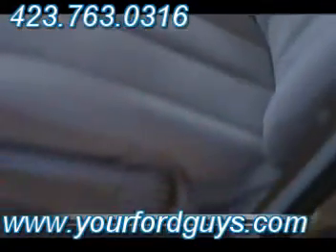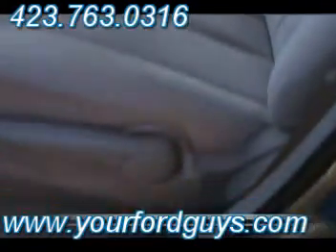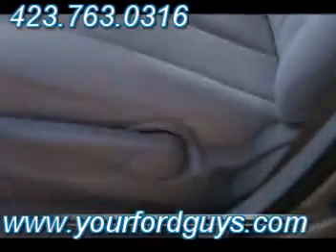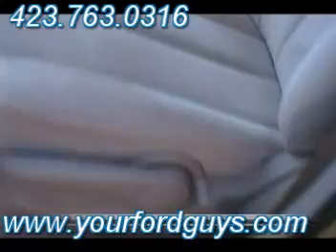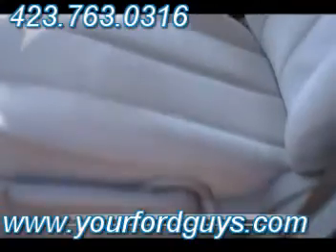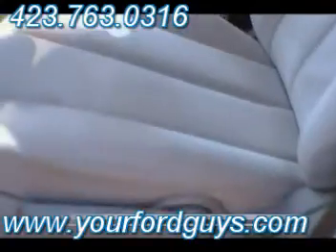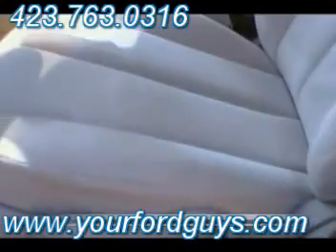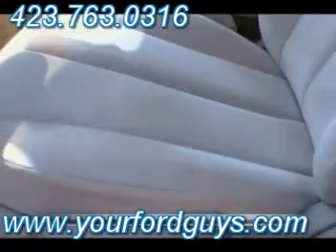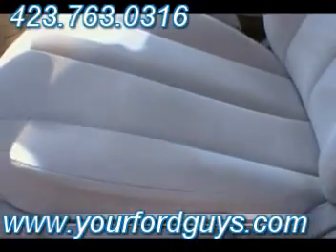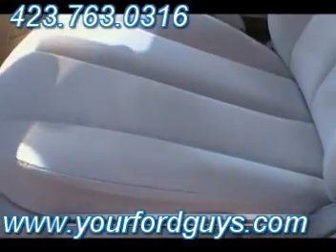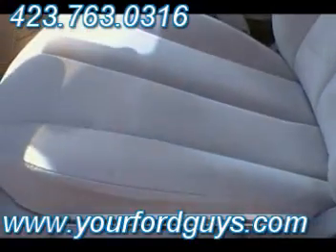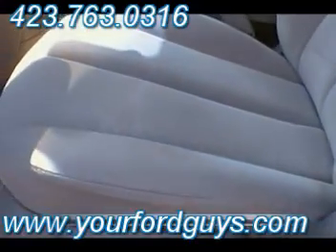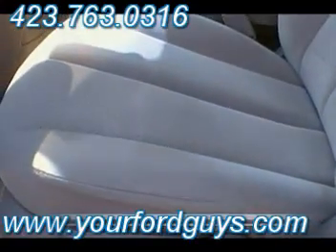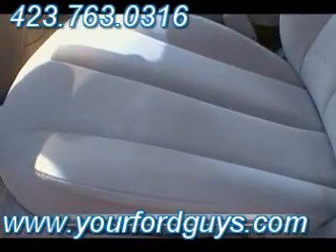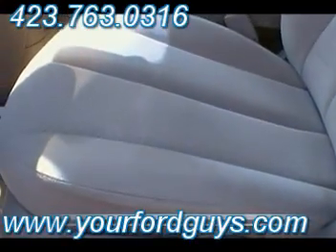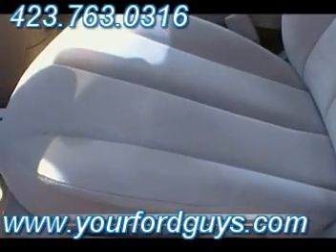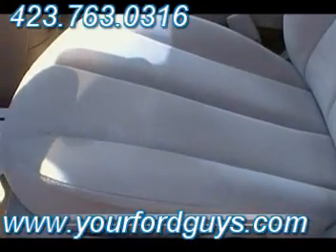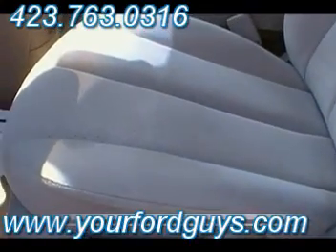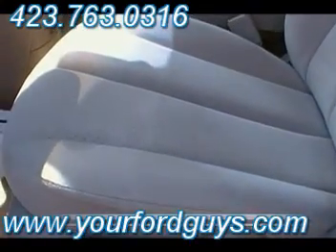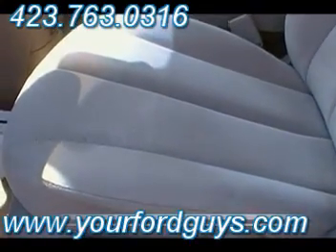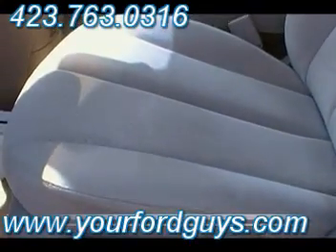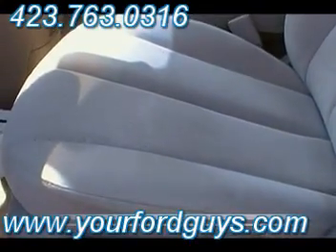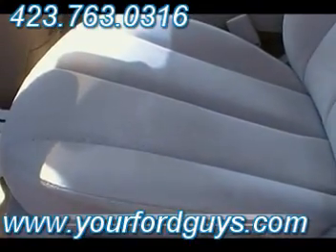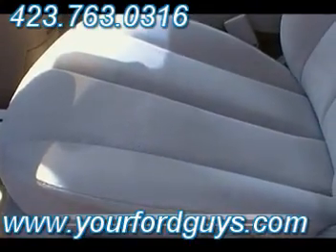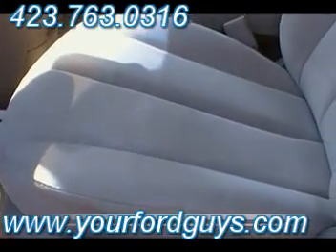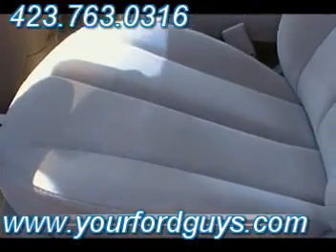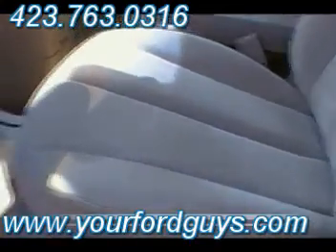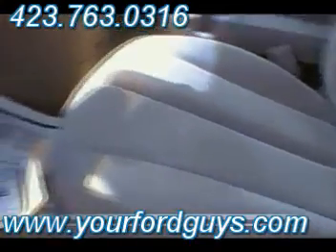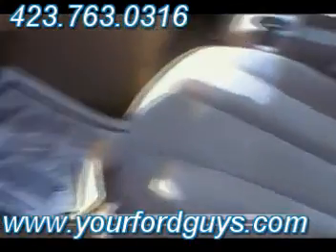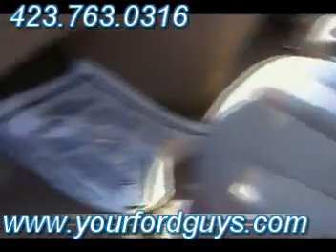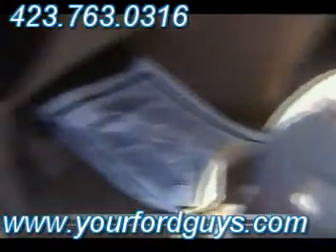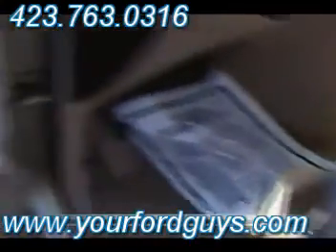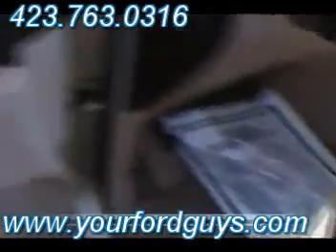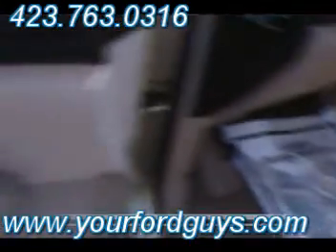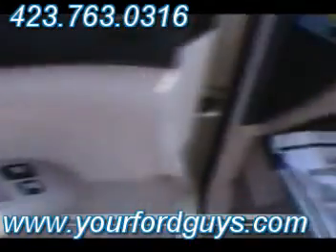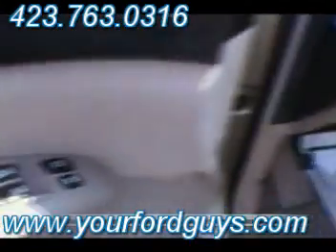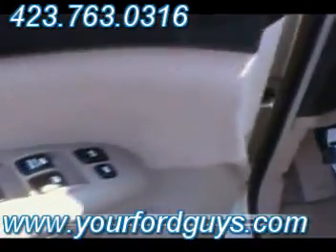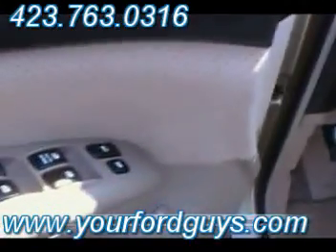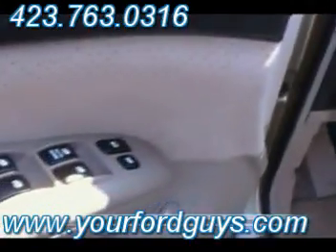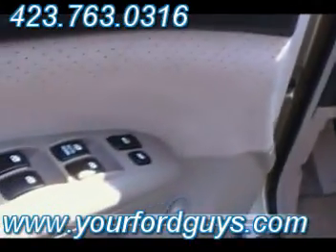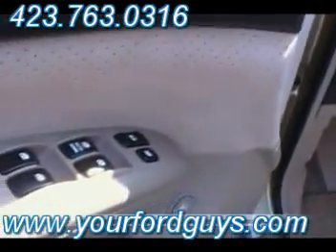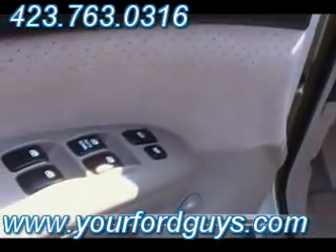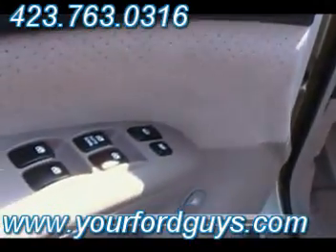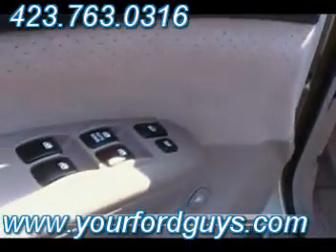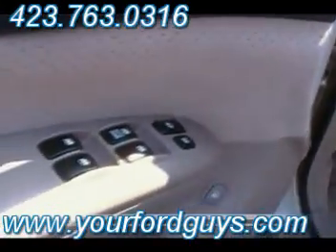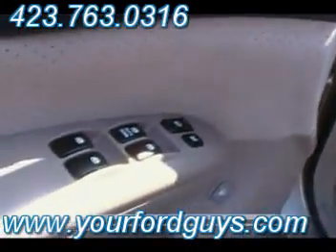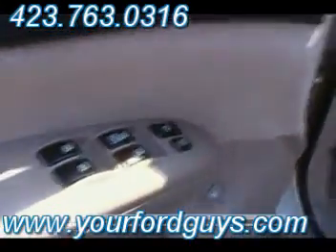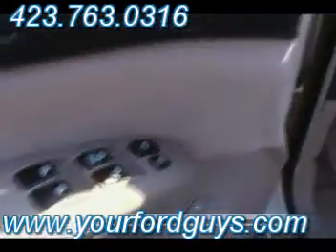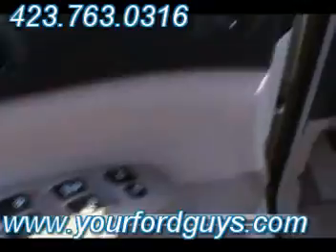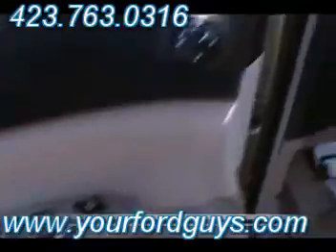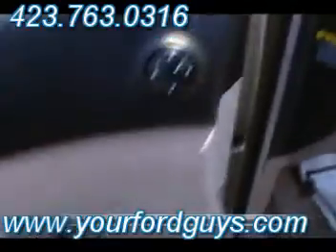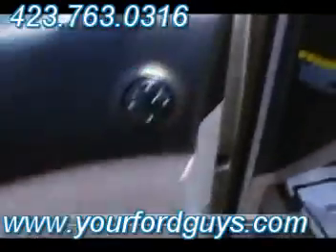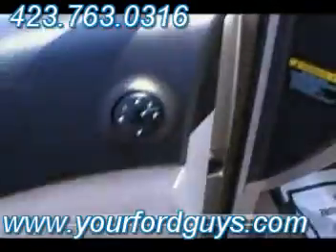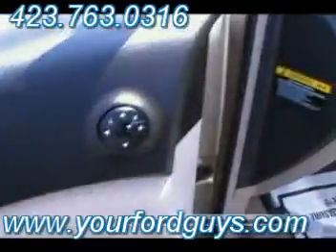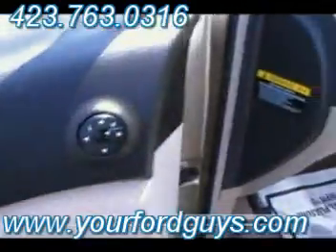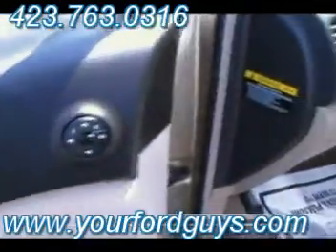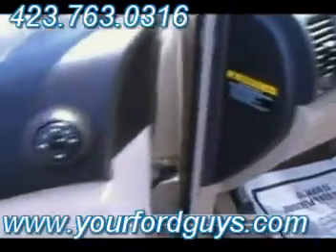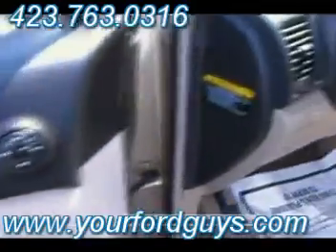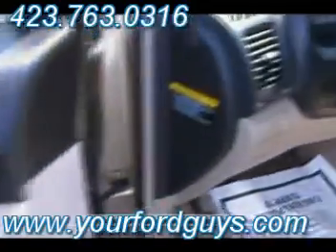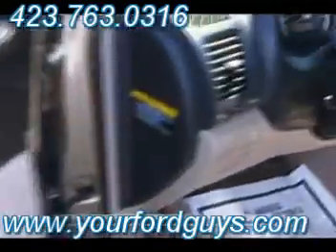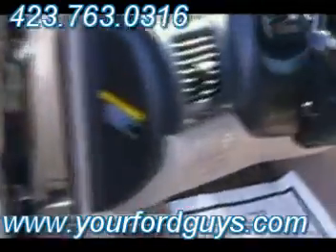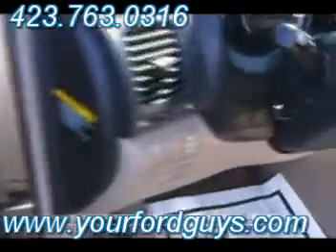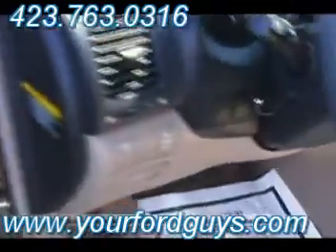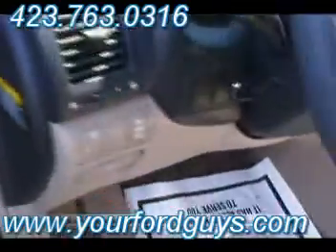Check out just how clean that driver's seat is. There's all your power buttons and mirror controls.